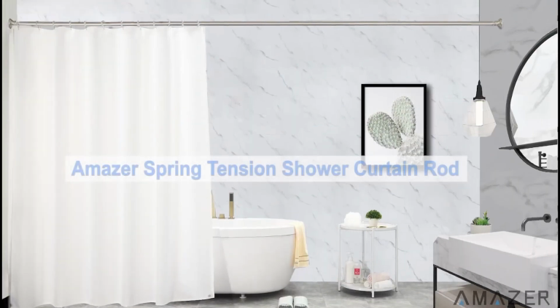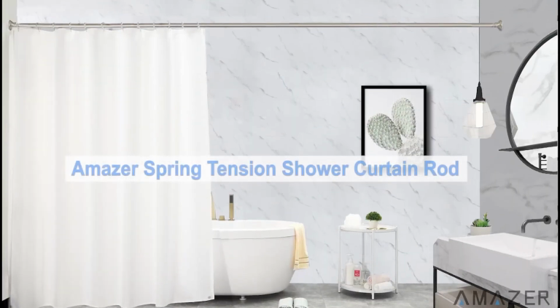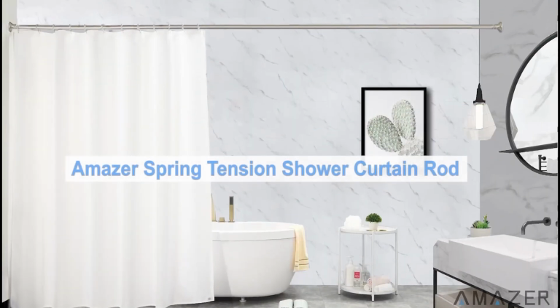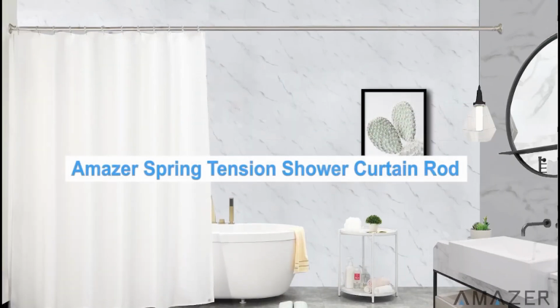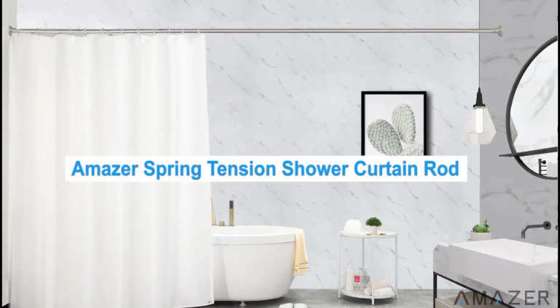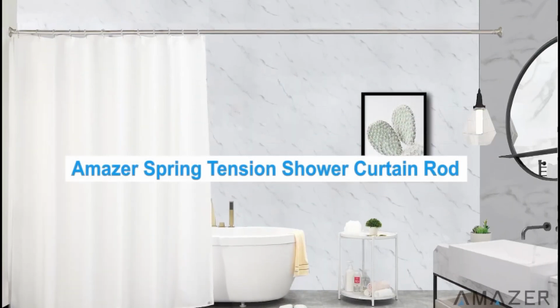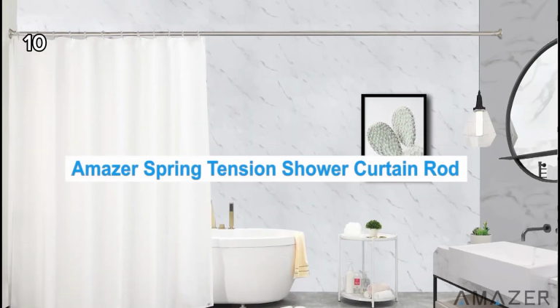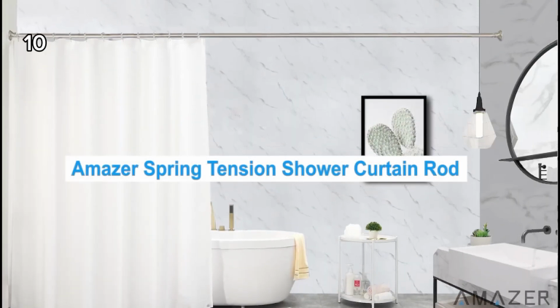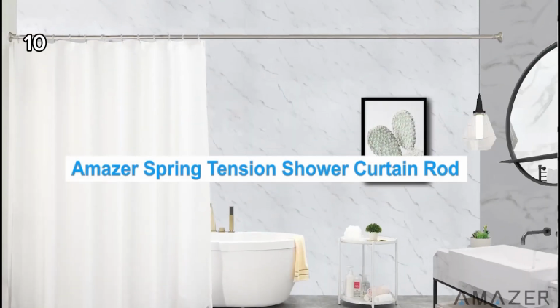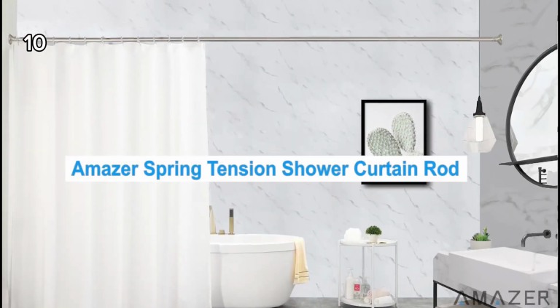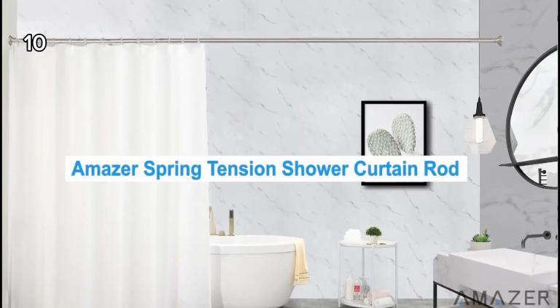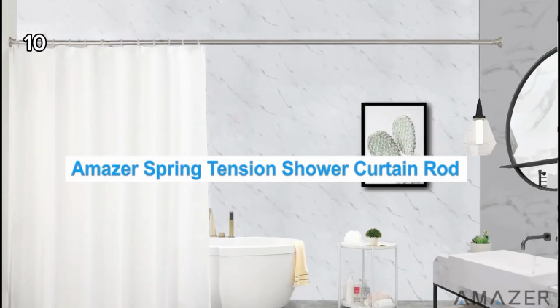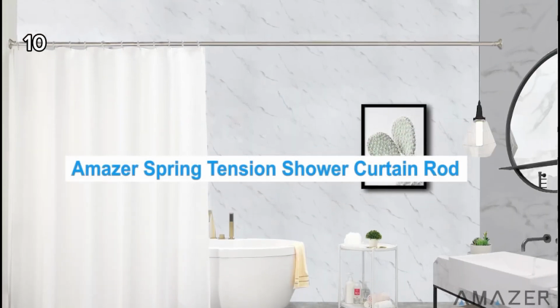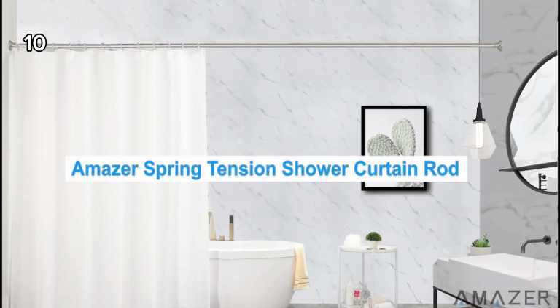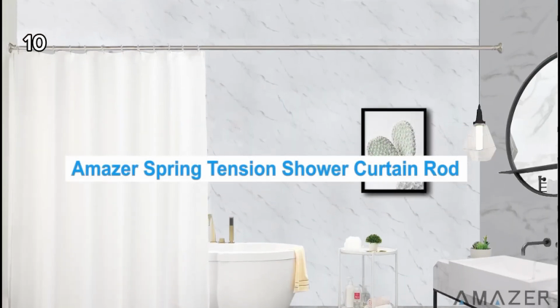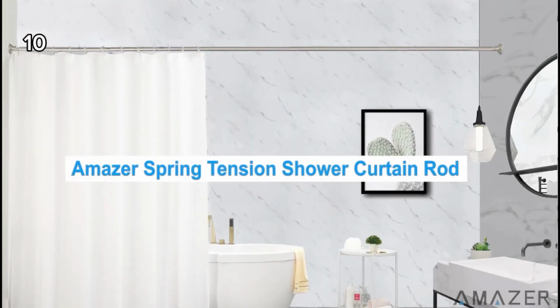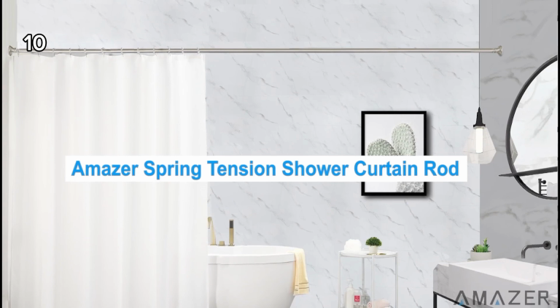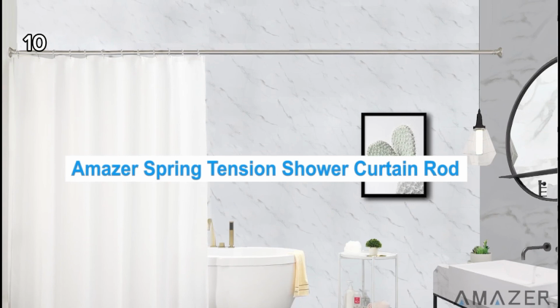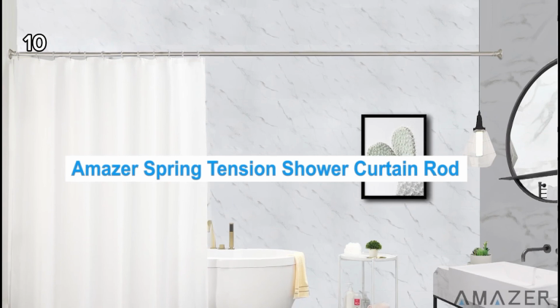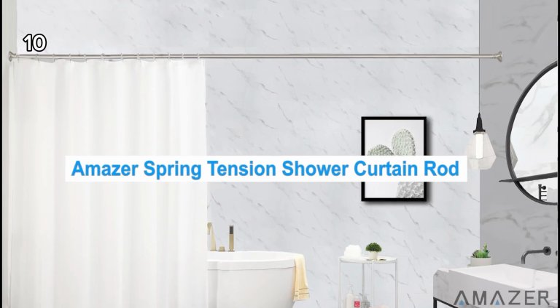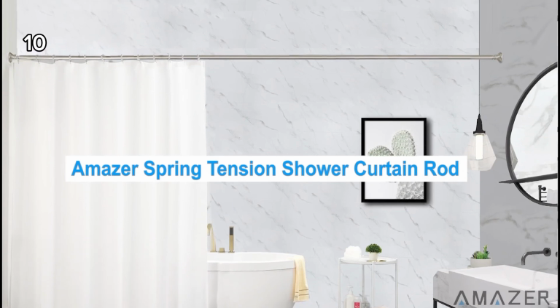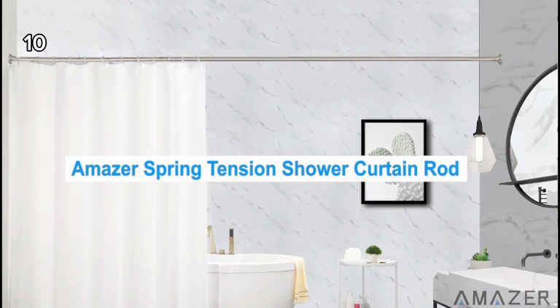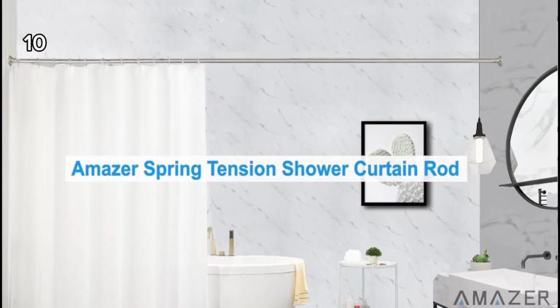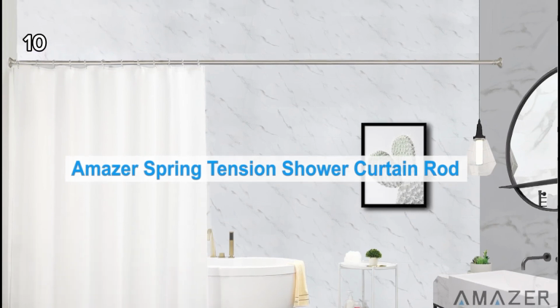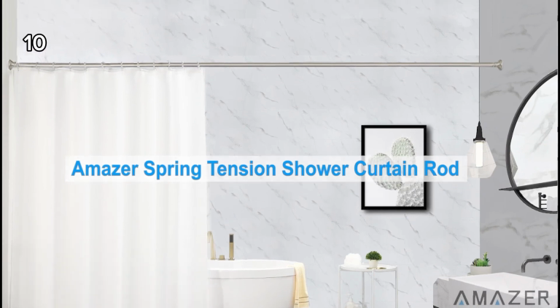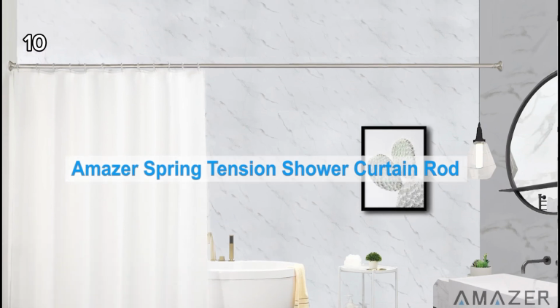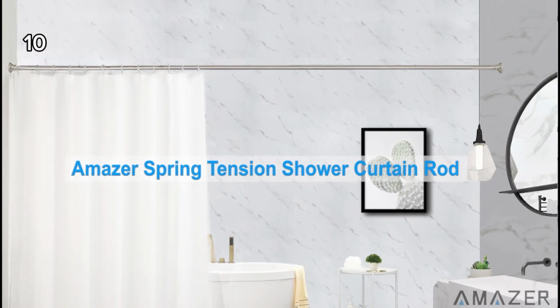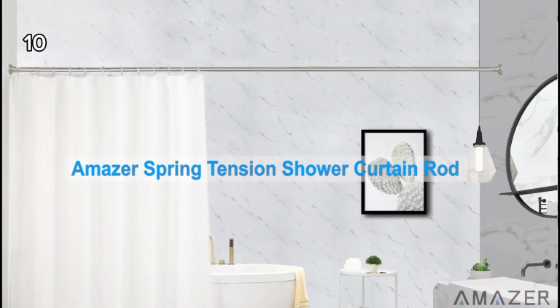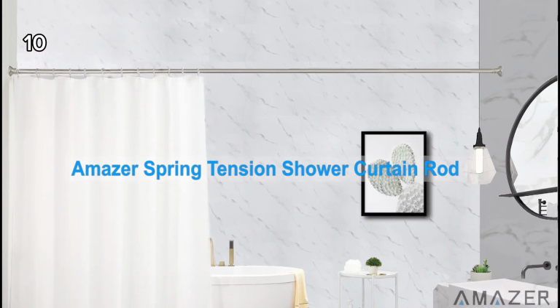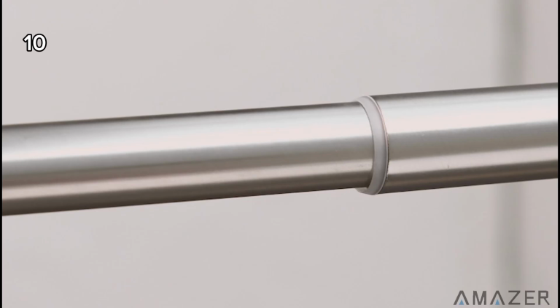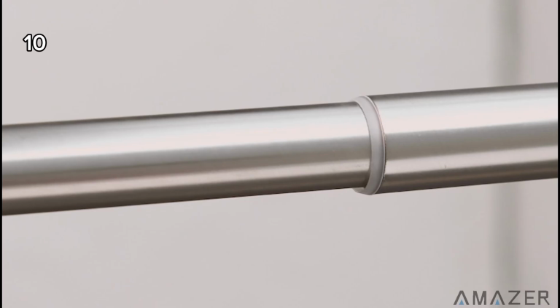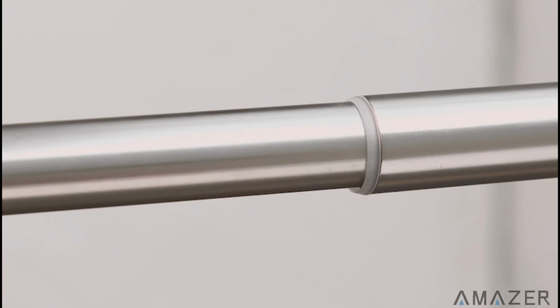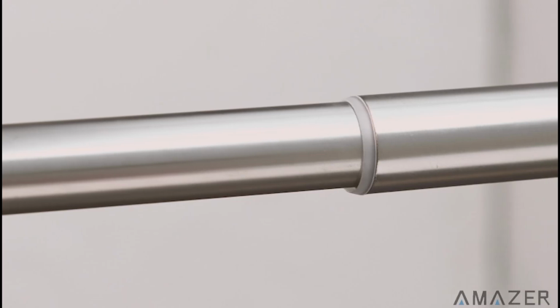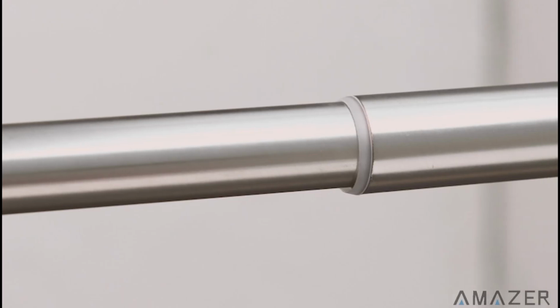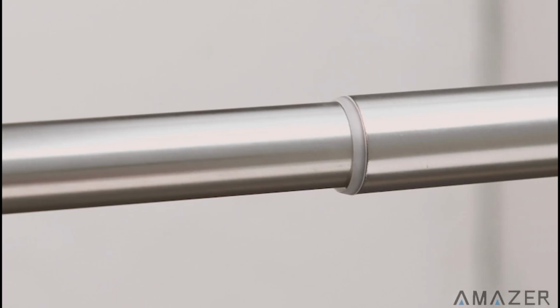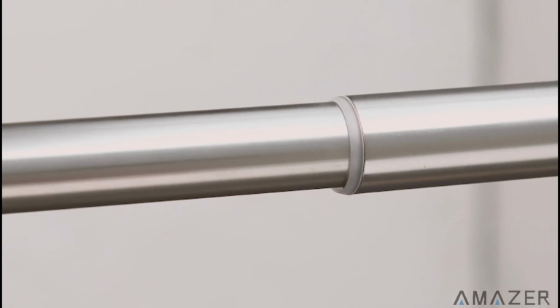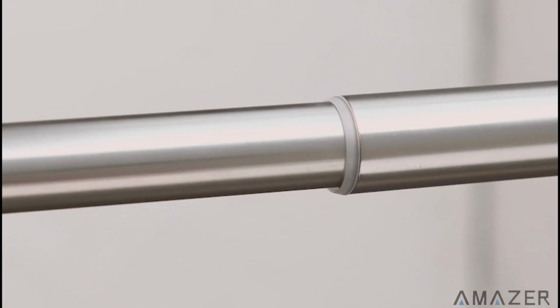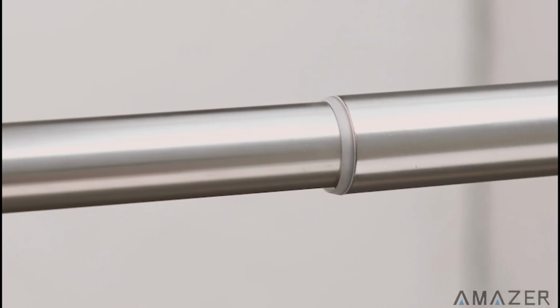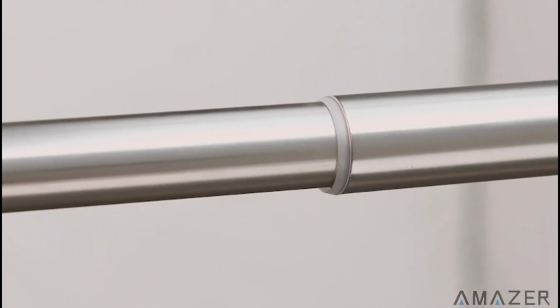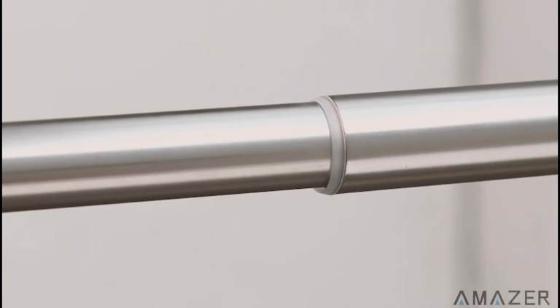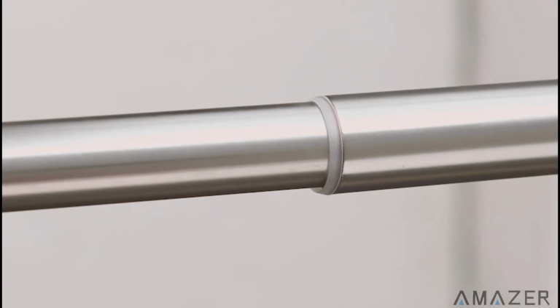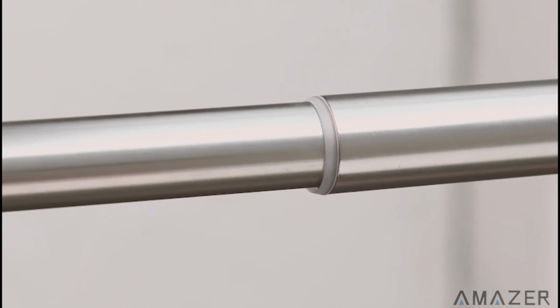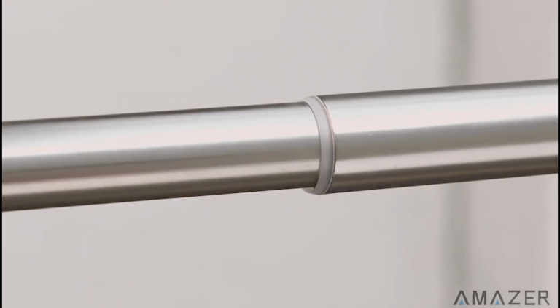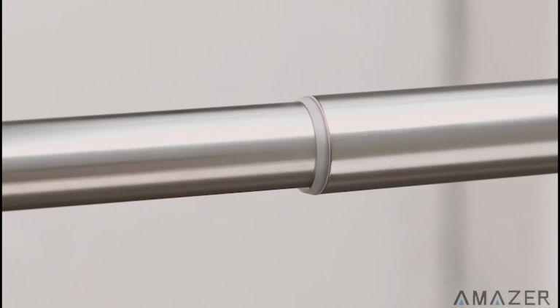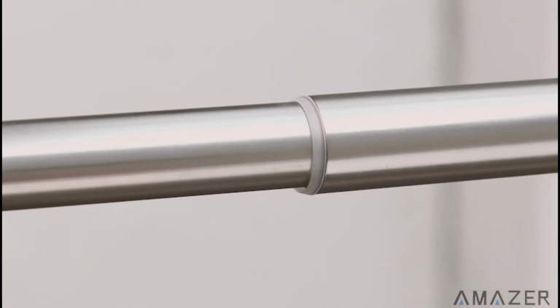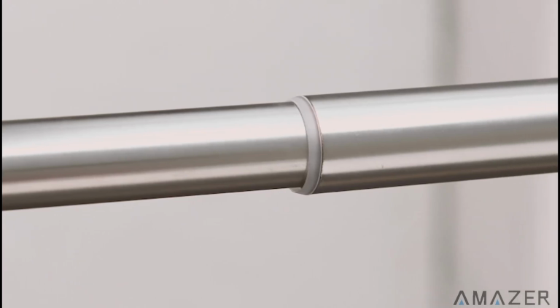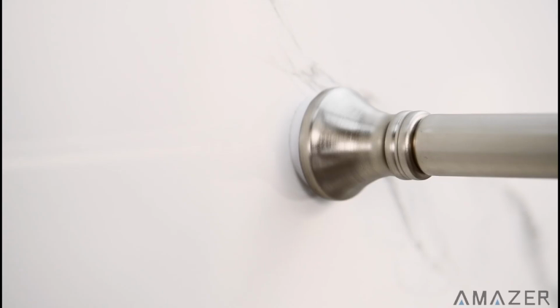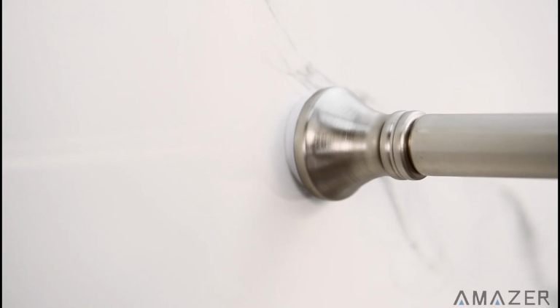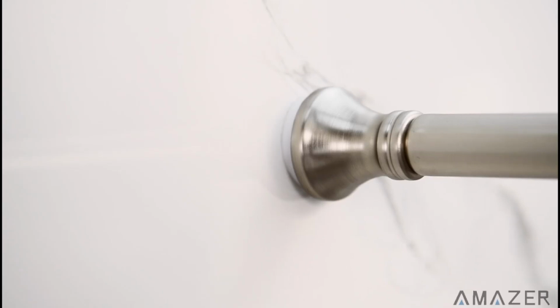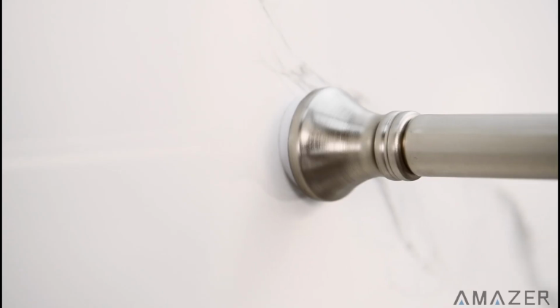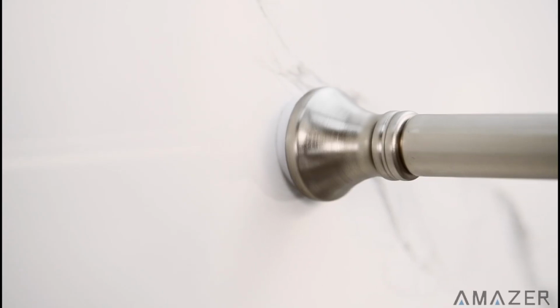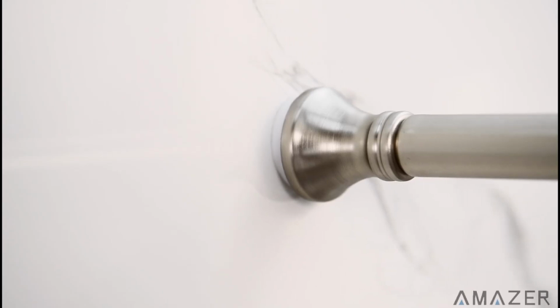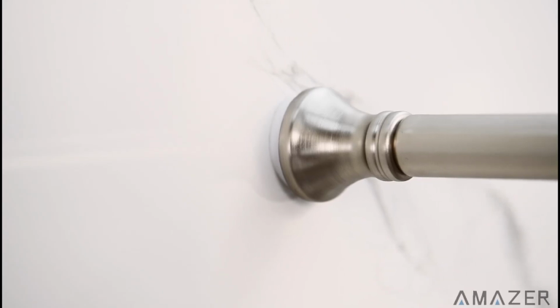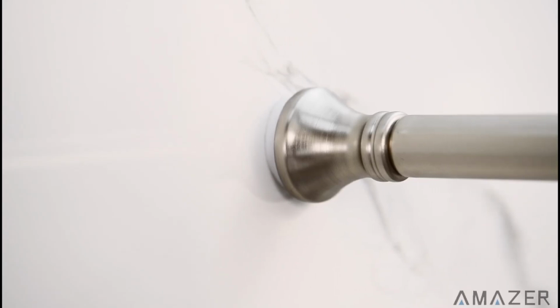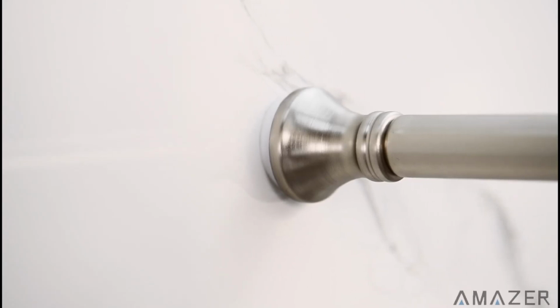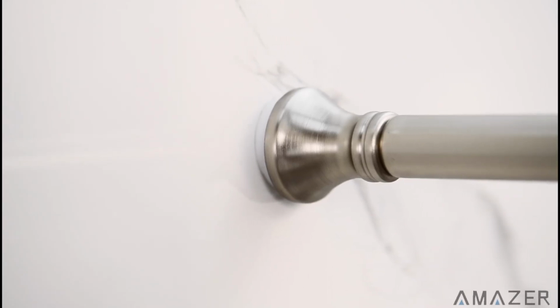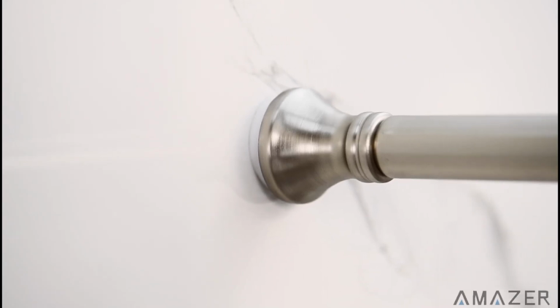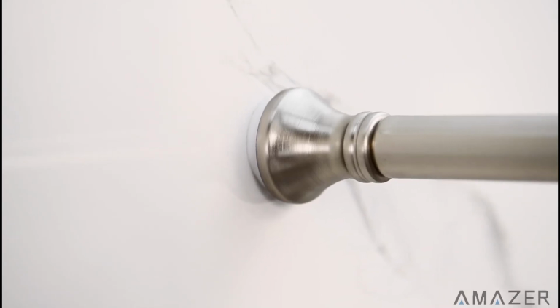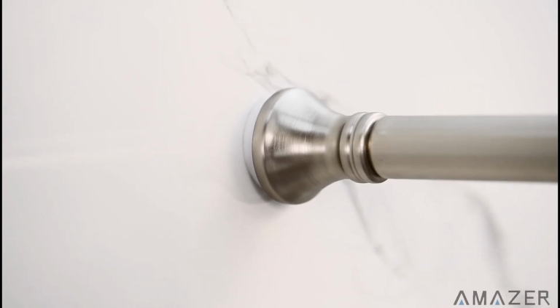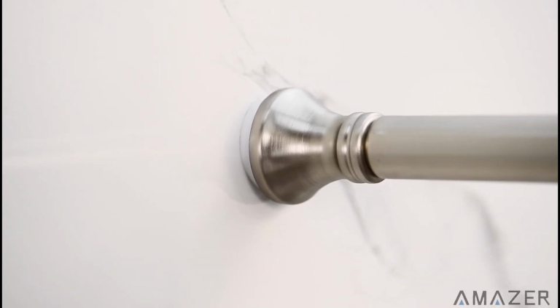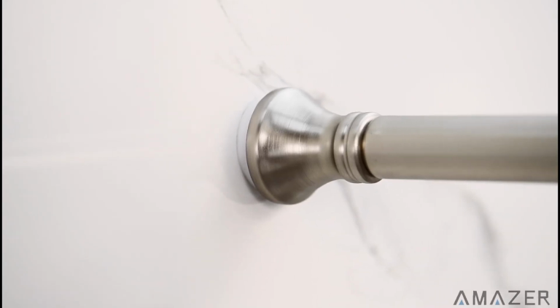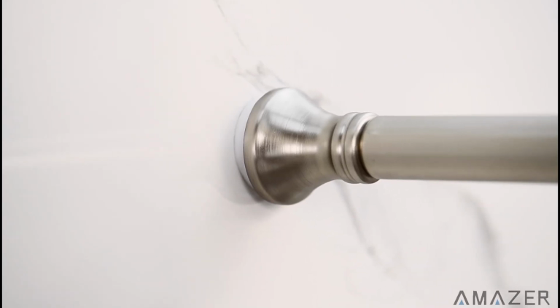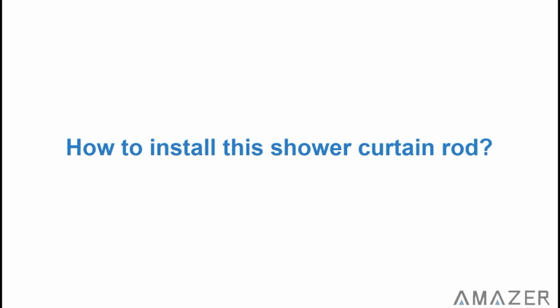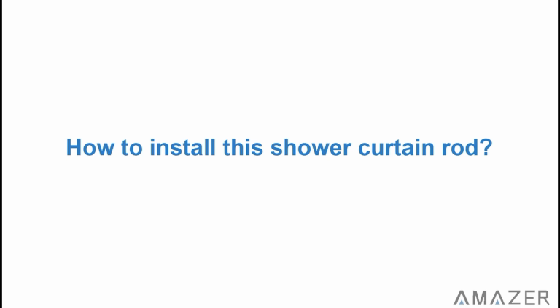10. This spring tension shower curtain rod is easy to install and designed to fit most shower stalls.